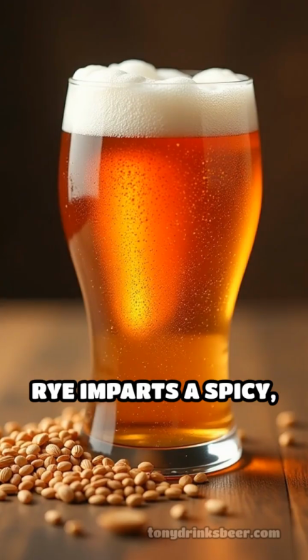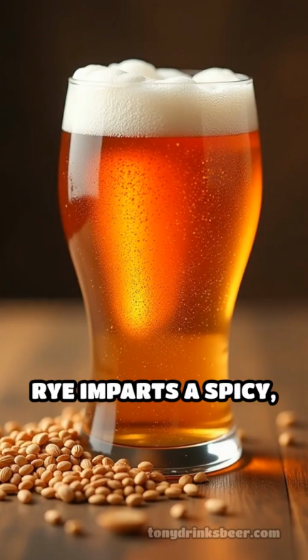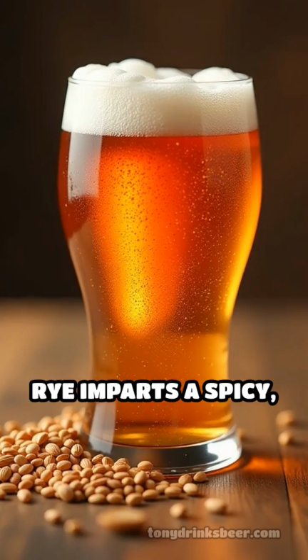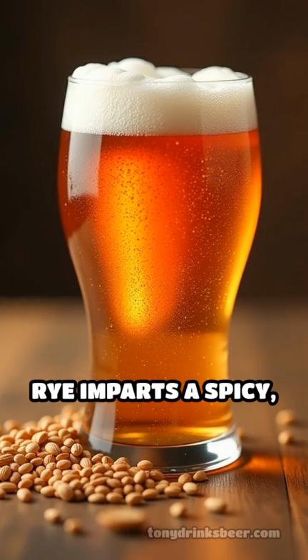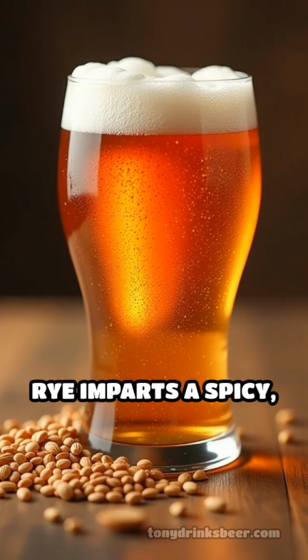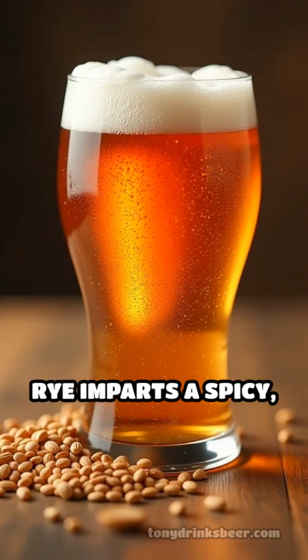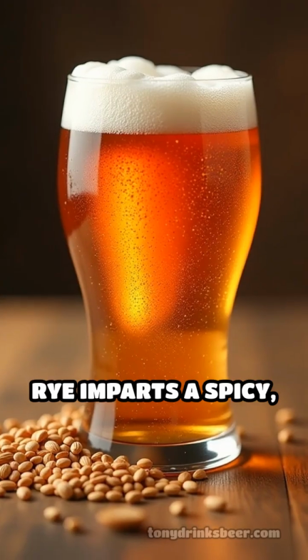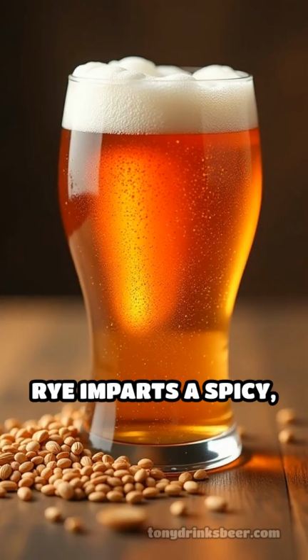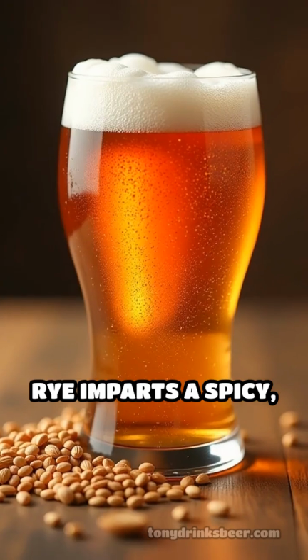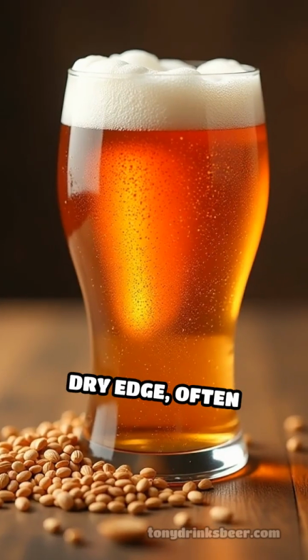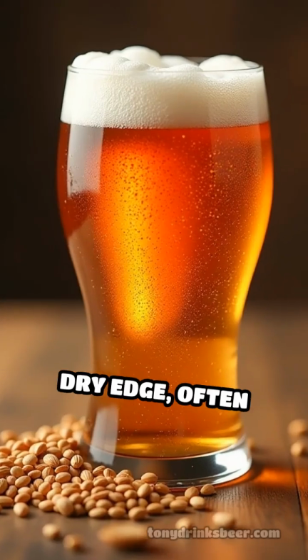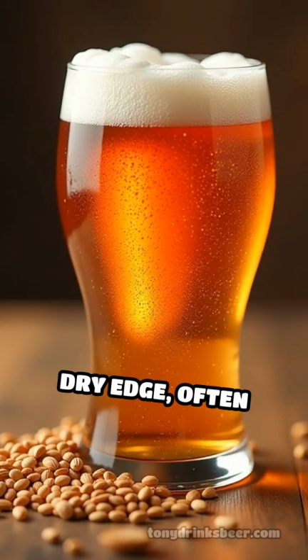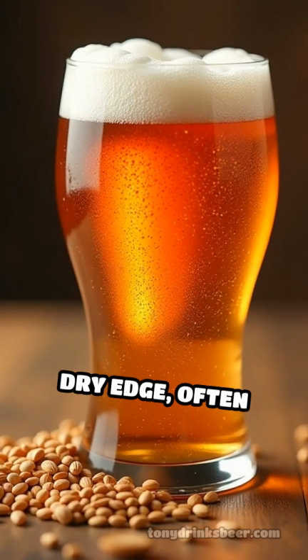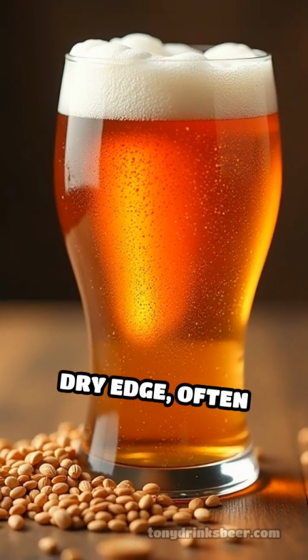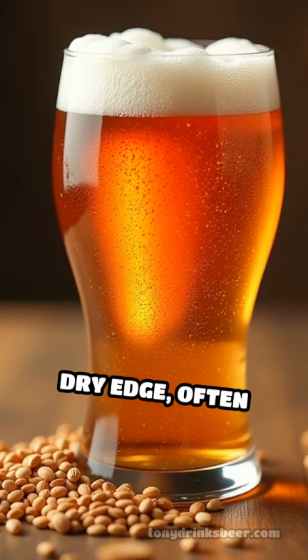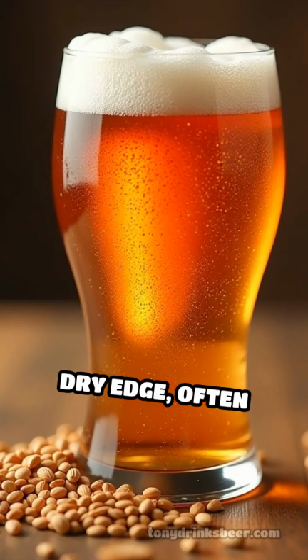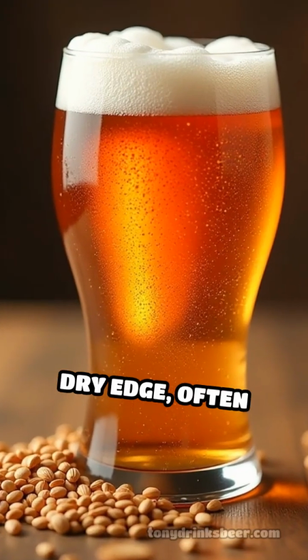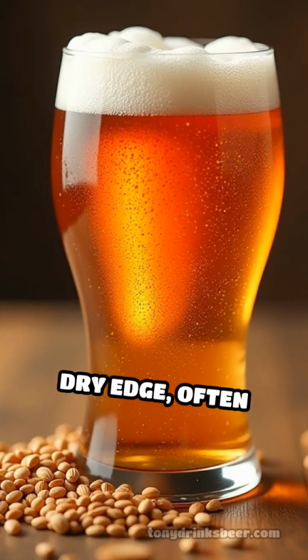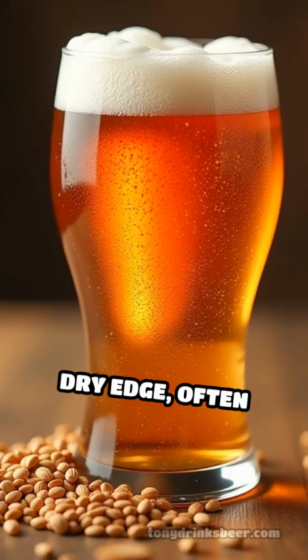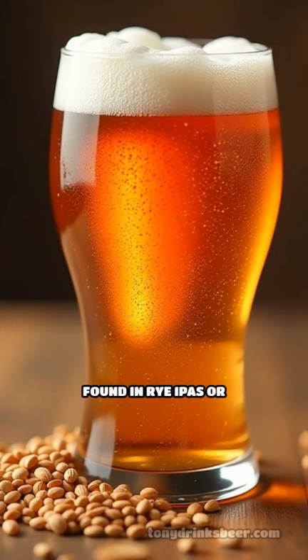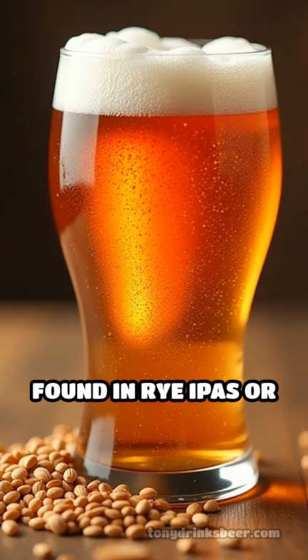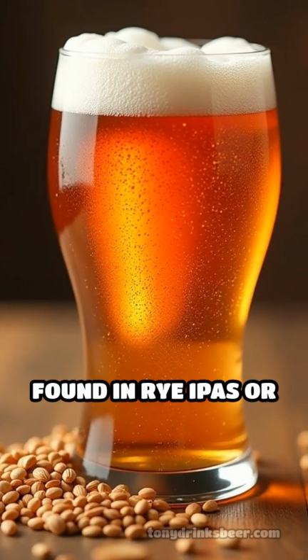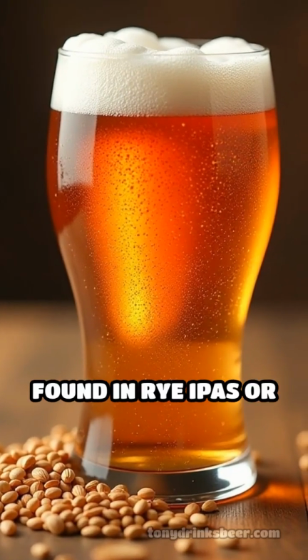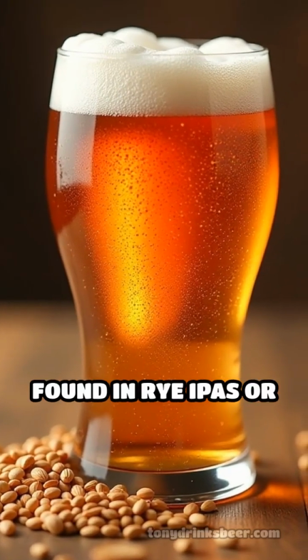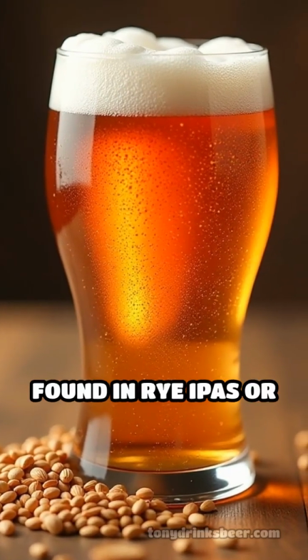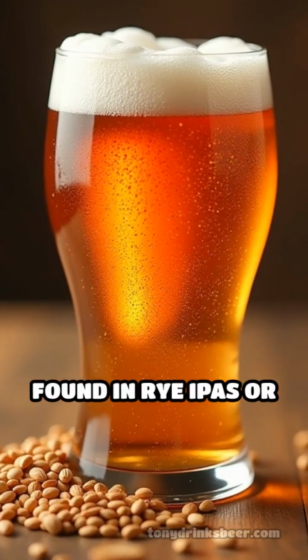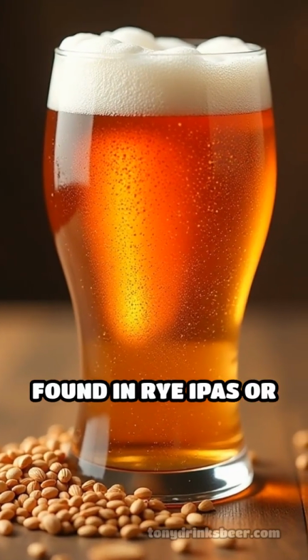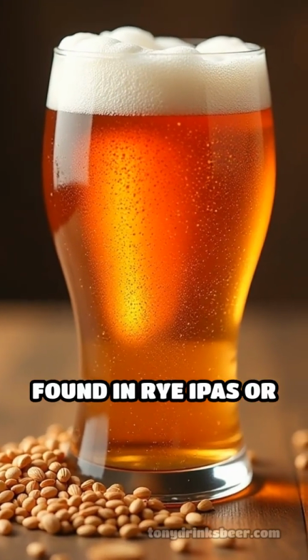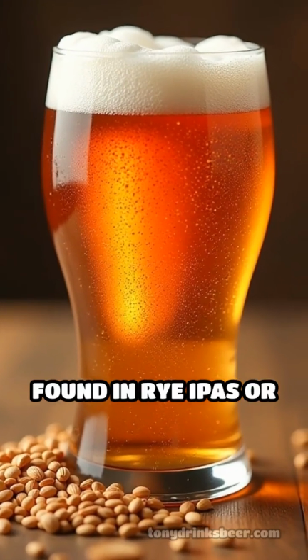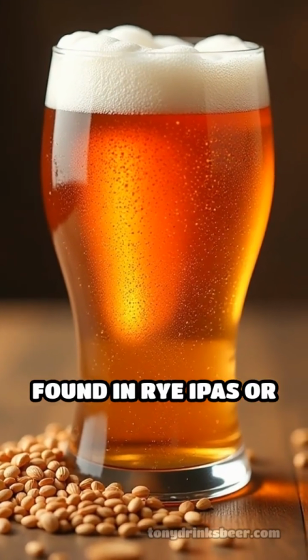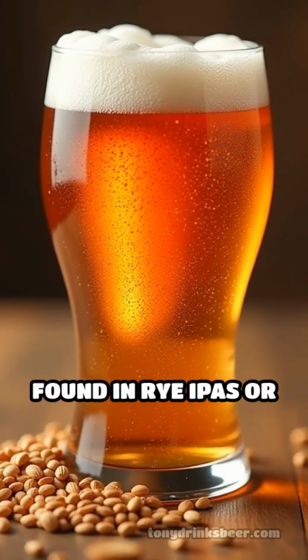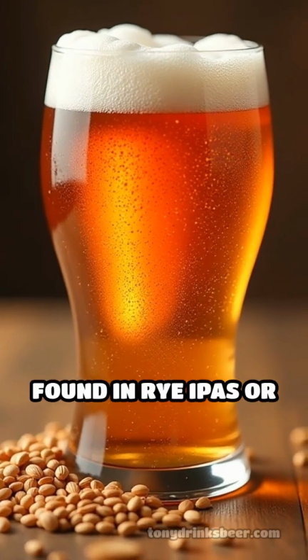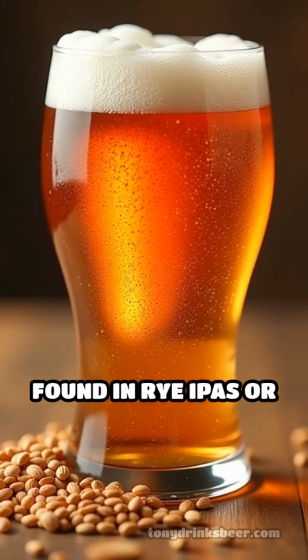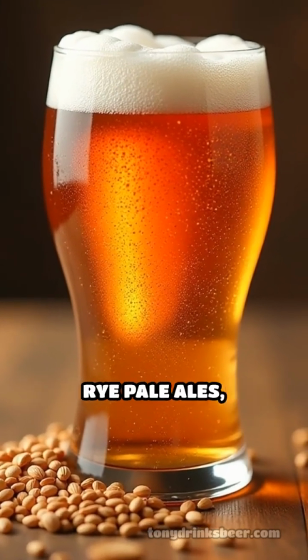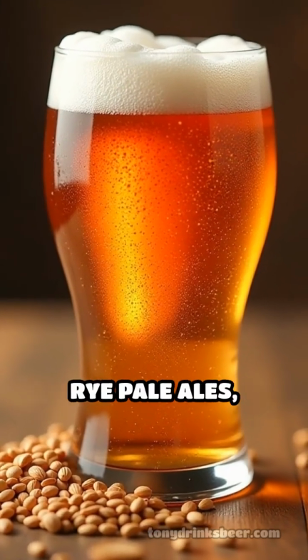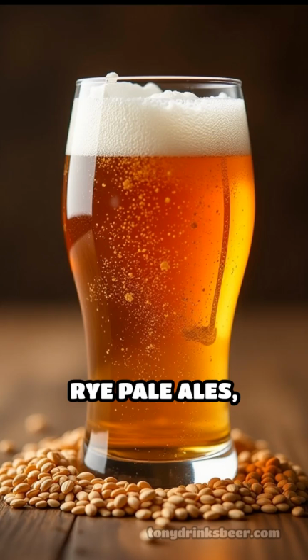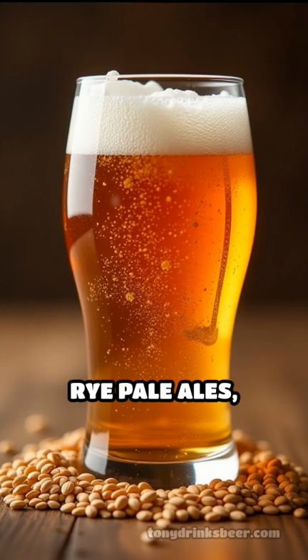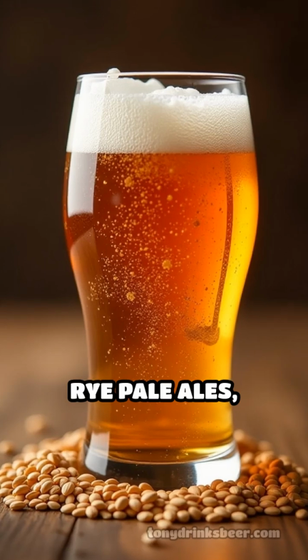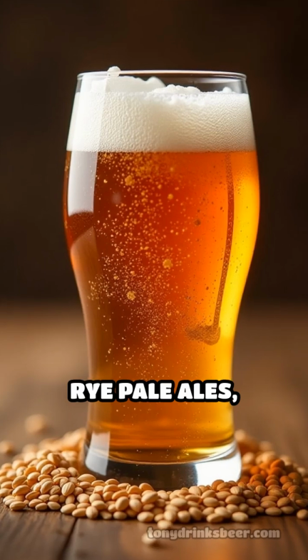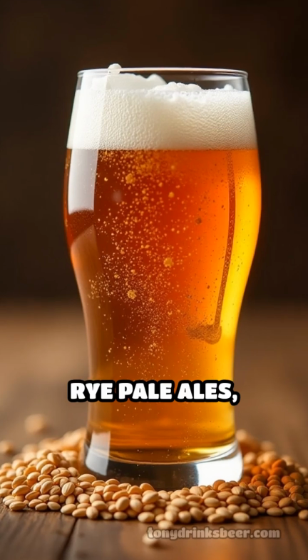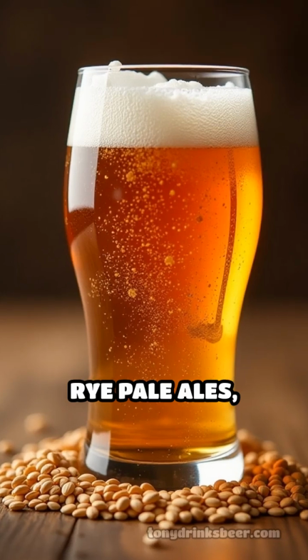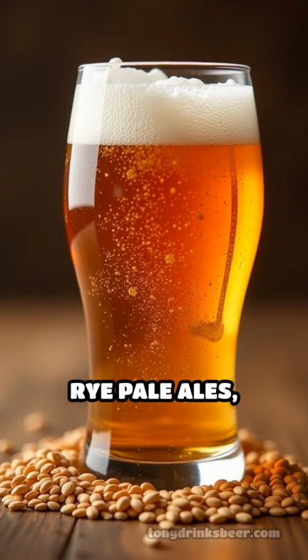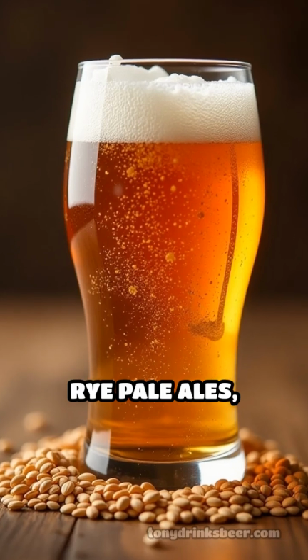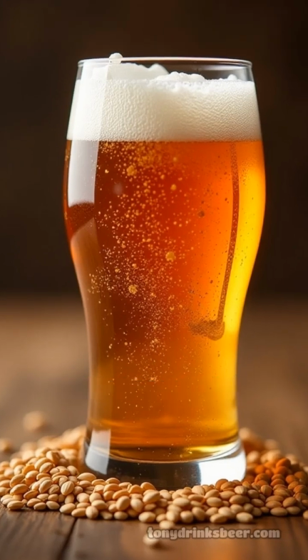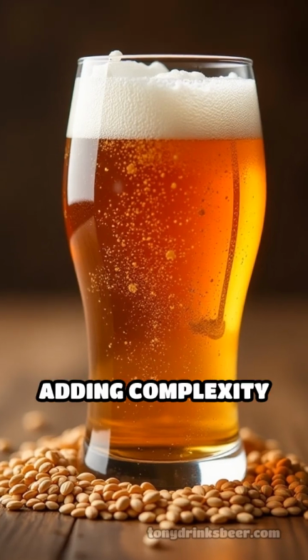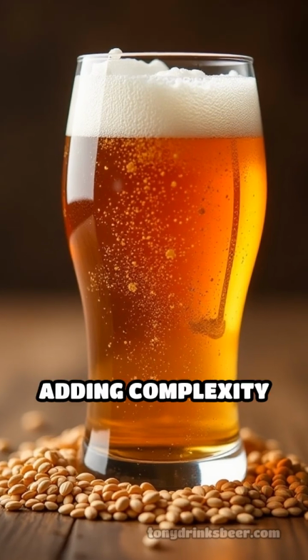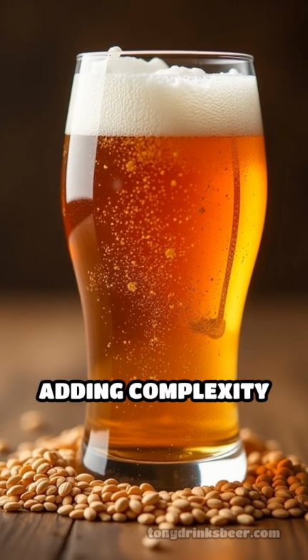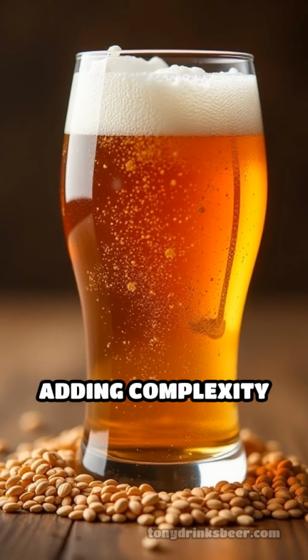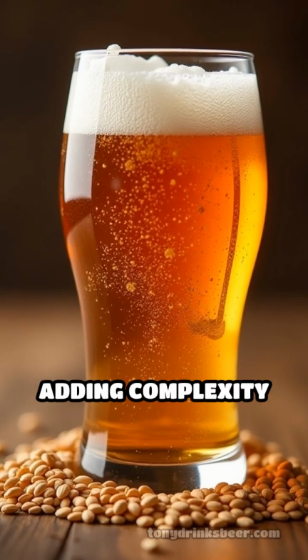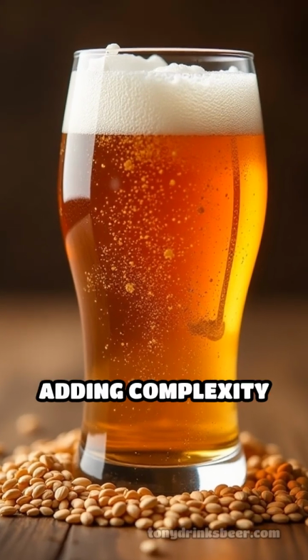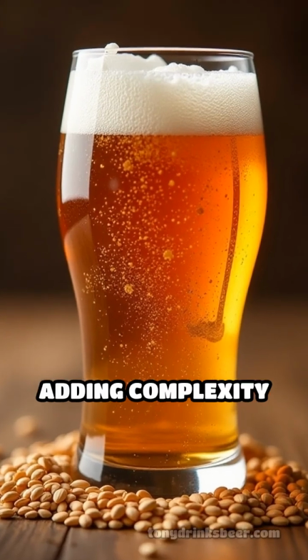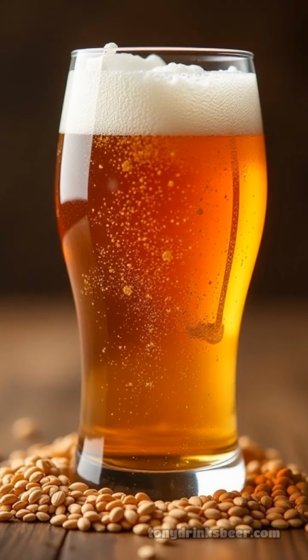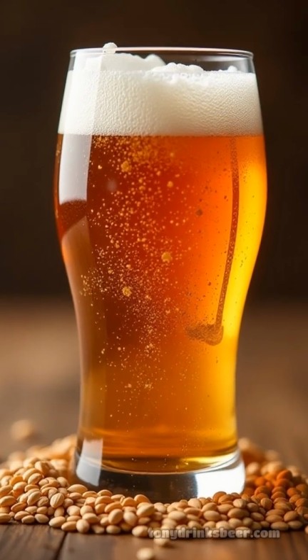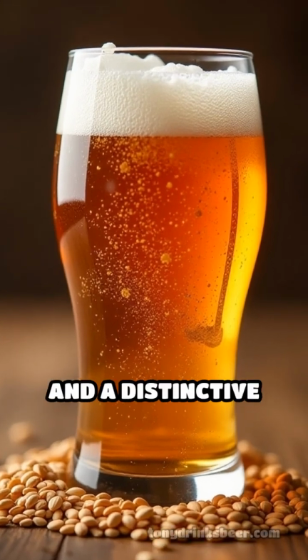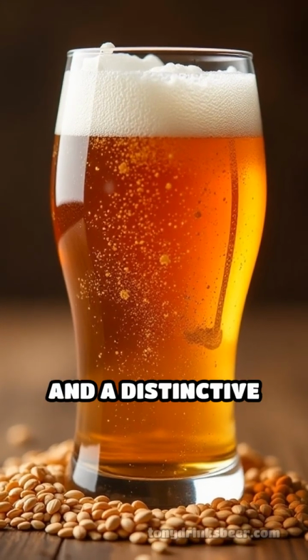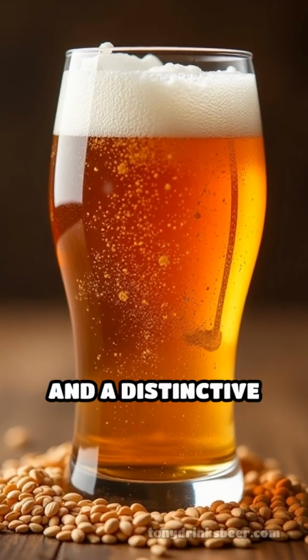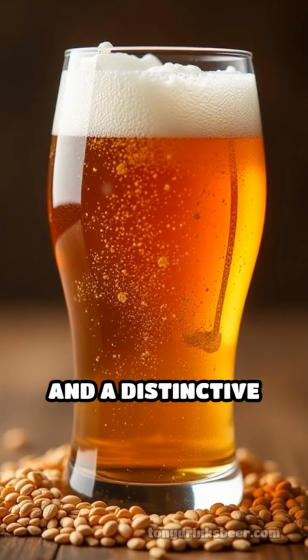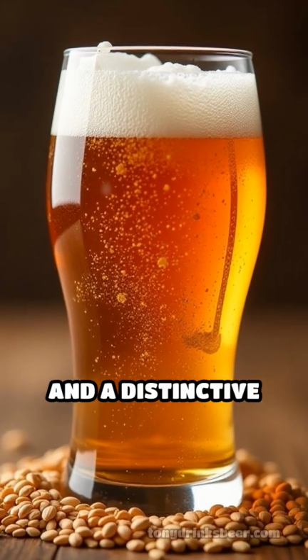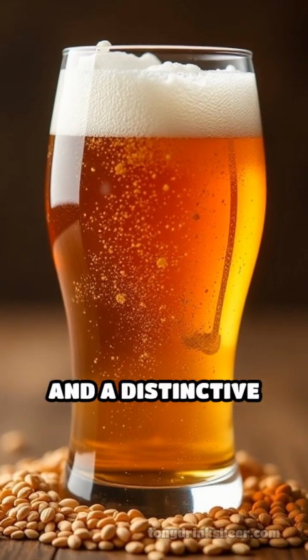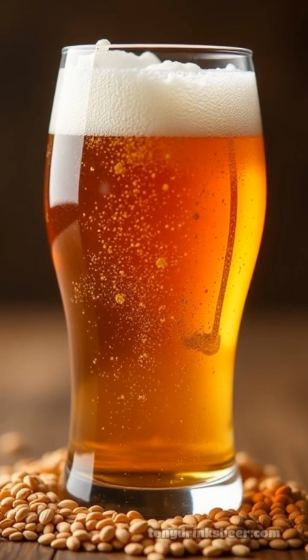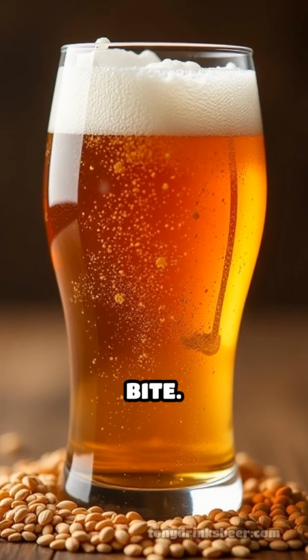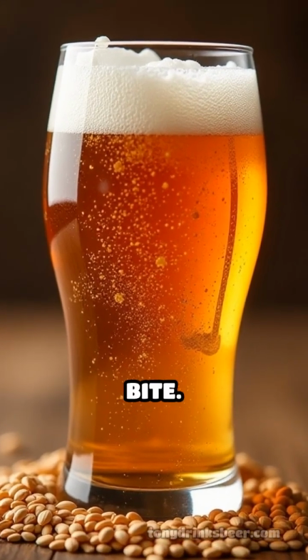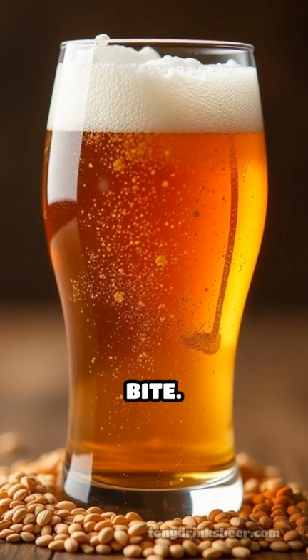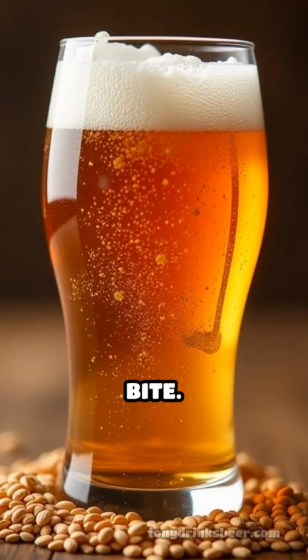Rye imparts a spicy, dry edge, often found in rye IPAs or rye pale ales, adding complexity and a distinctive bite.